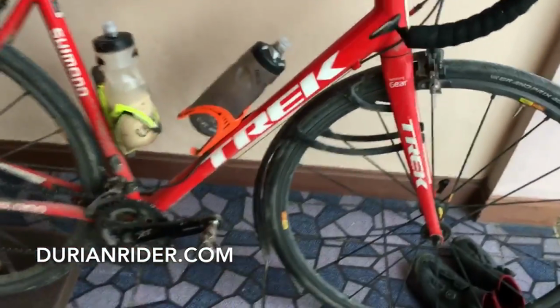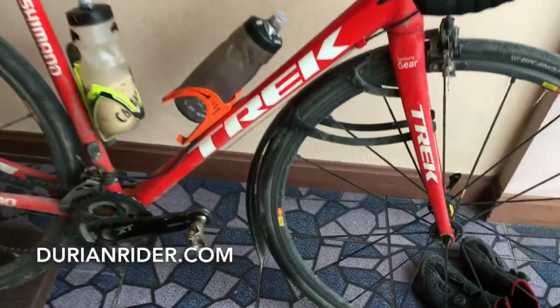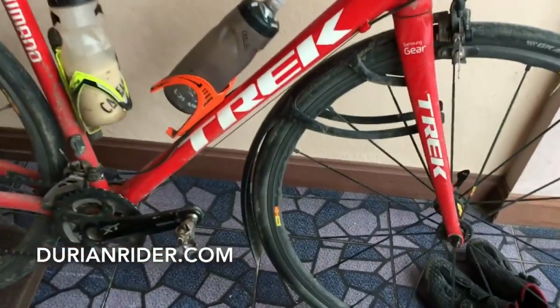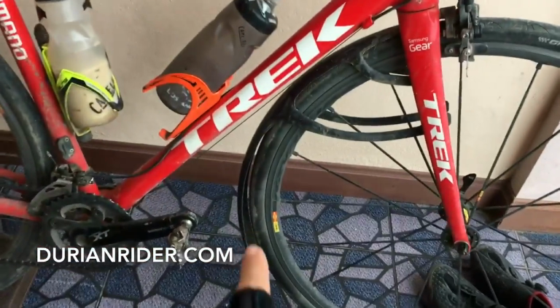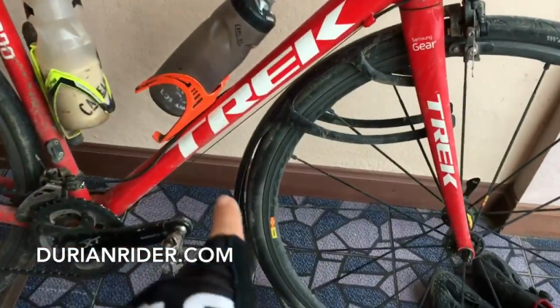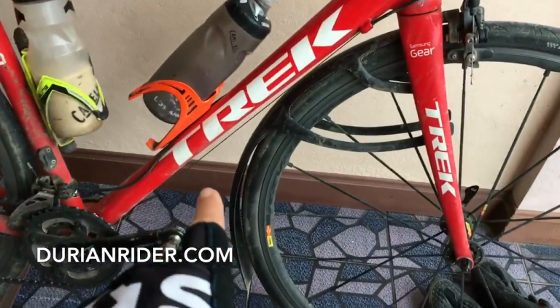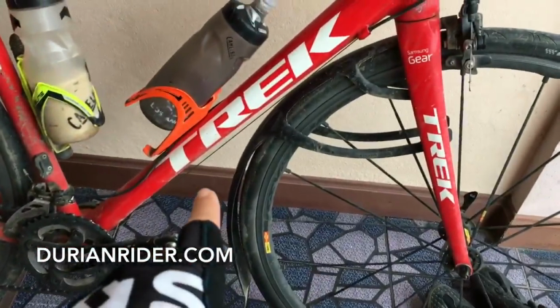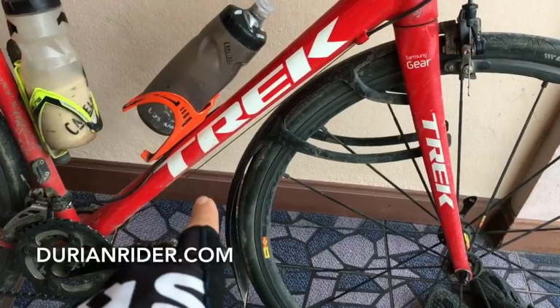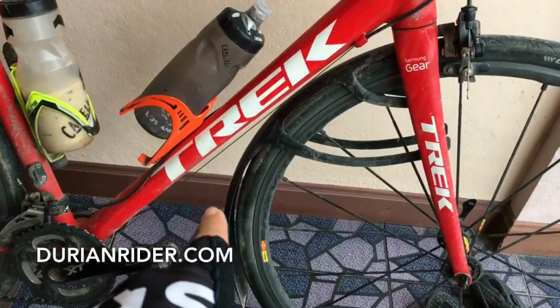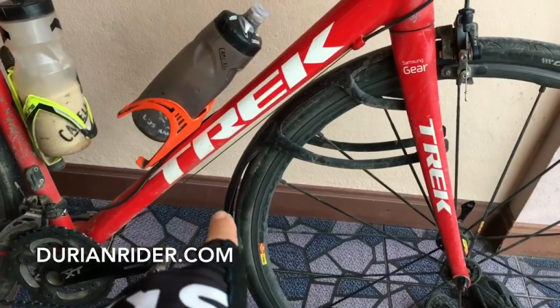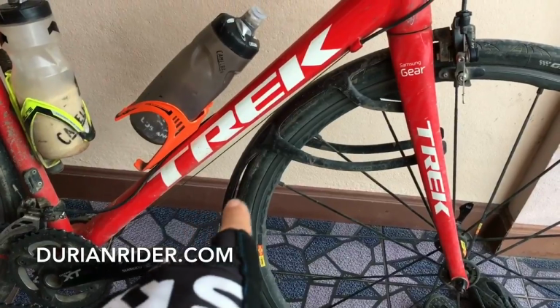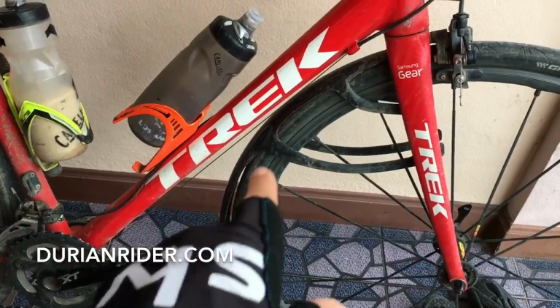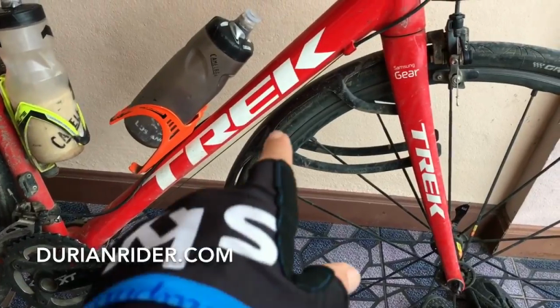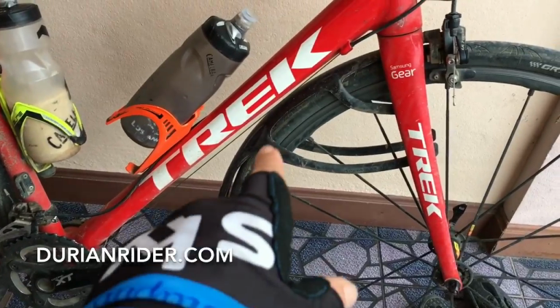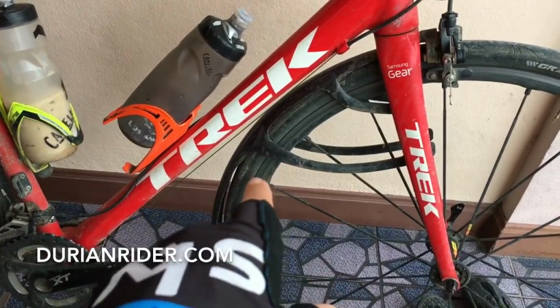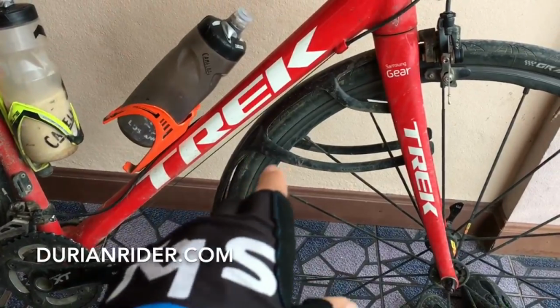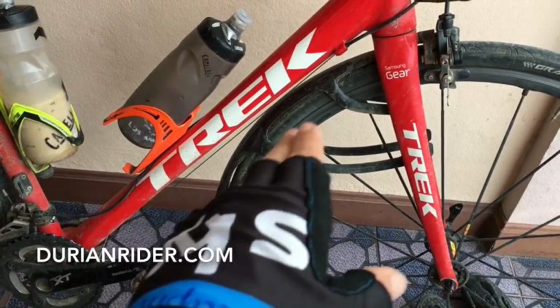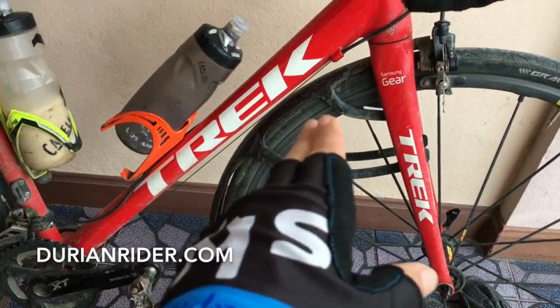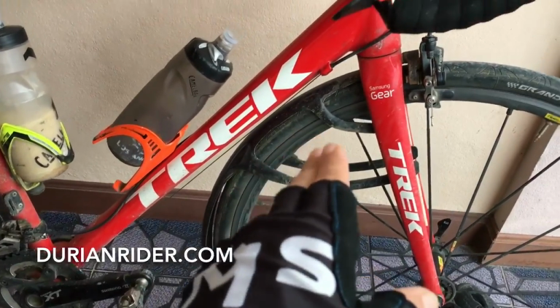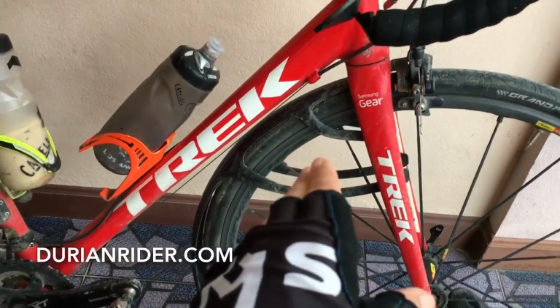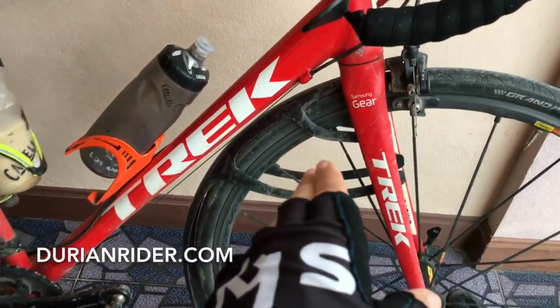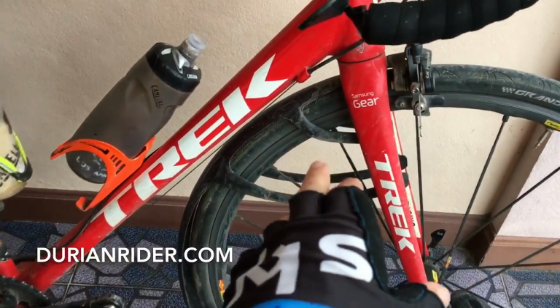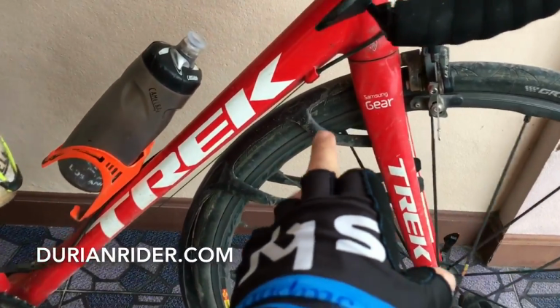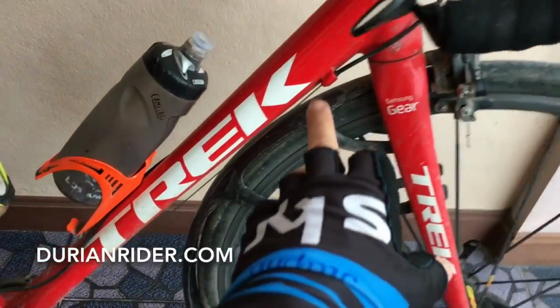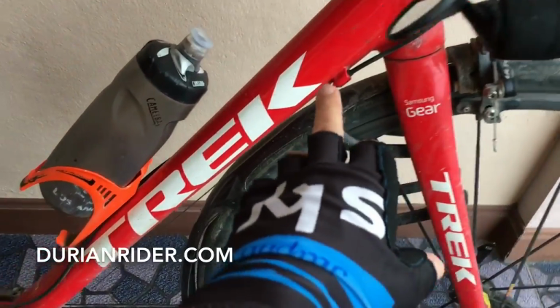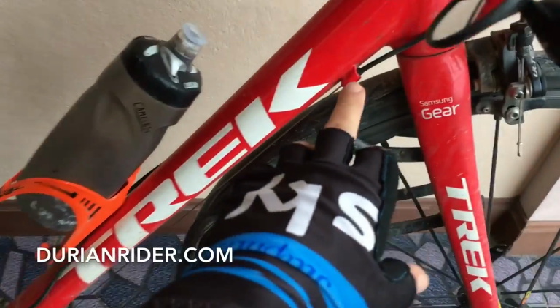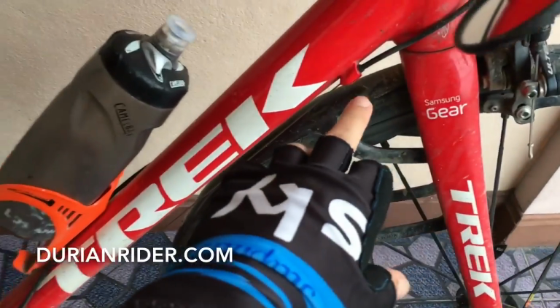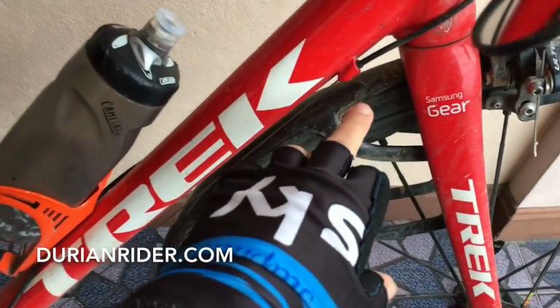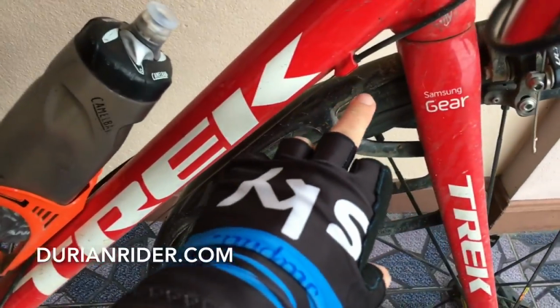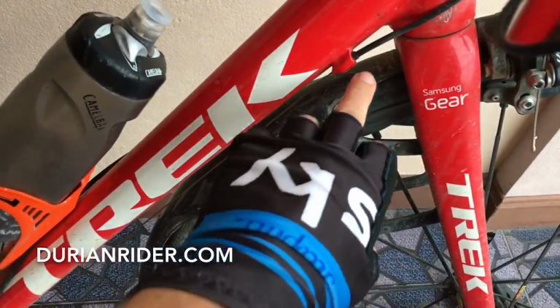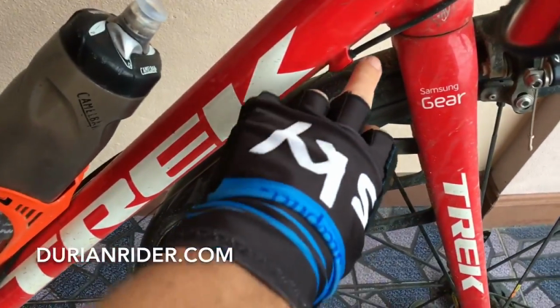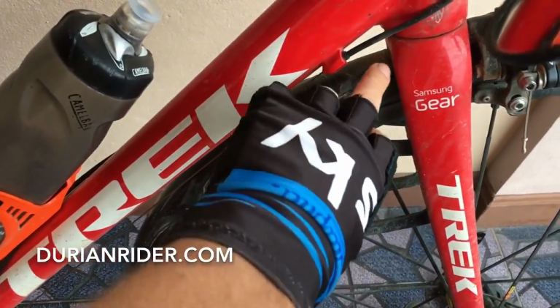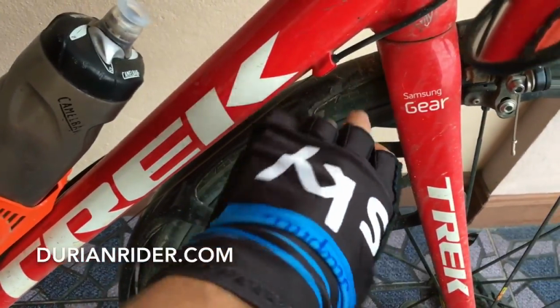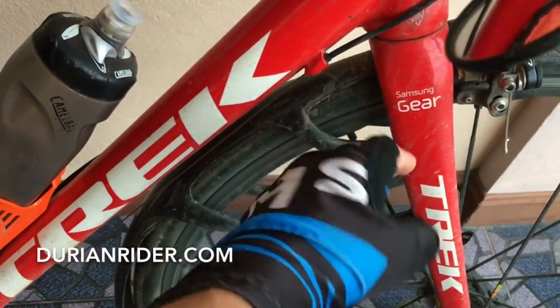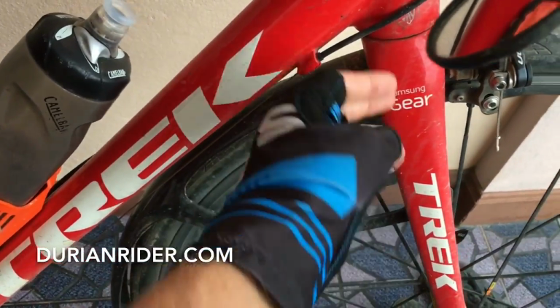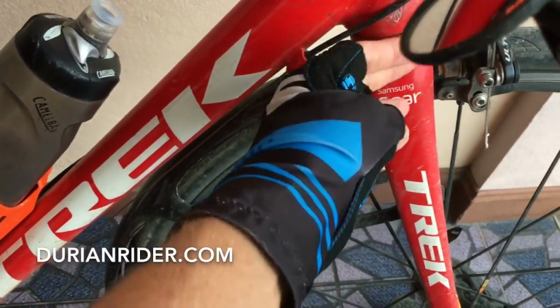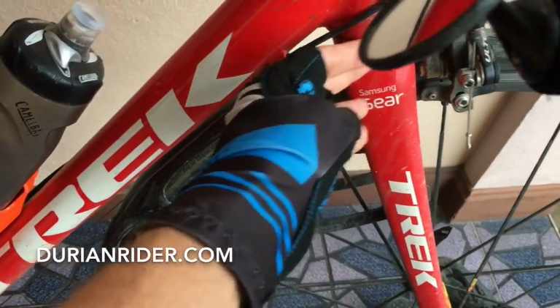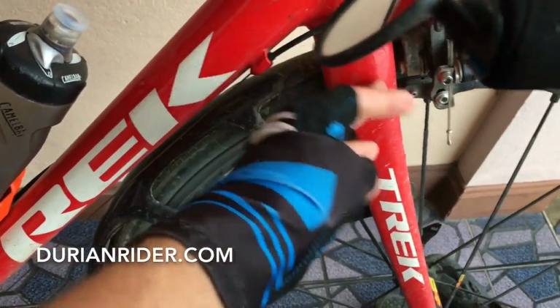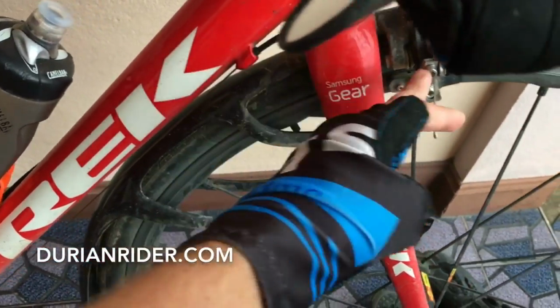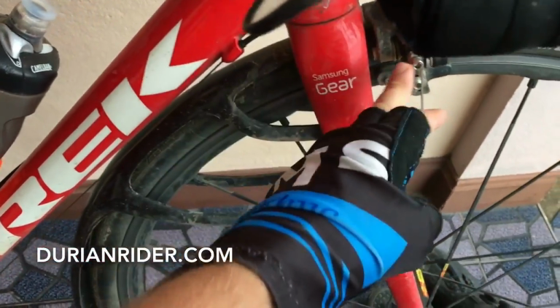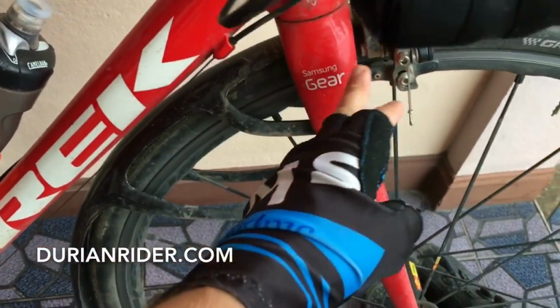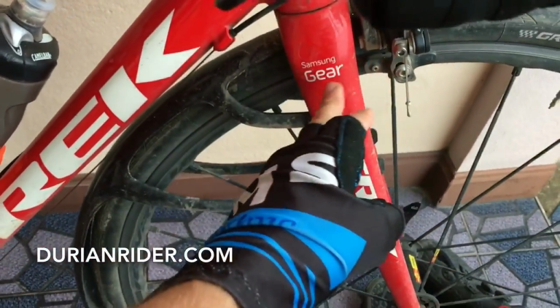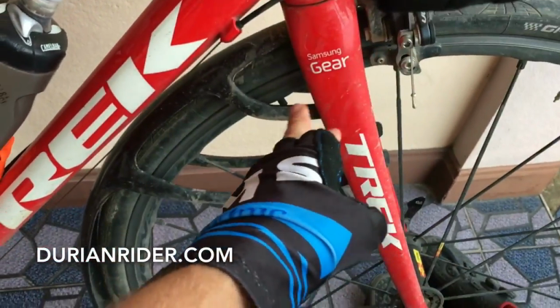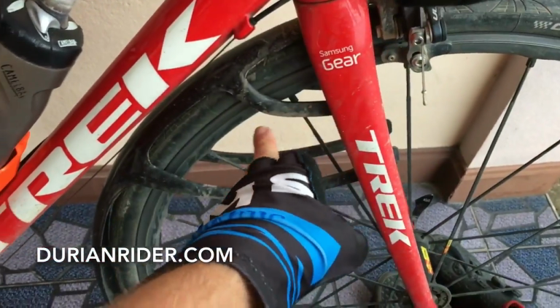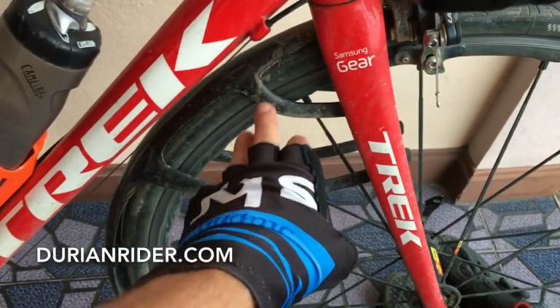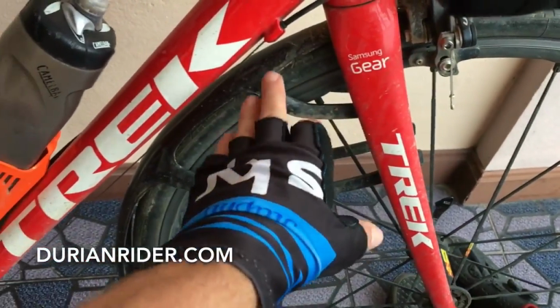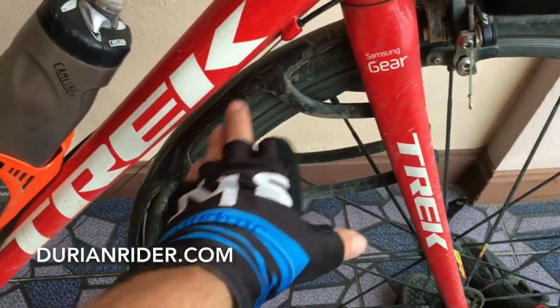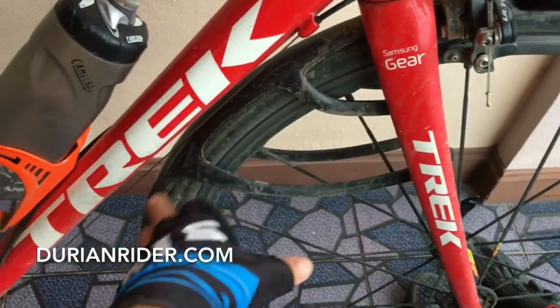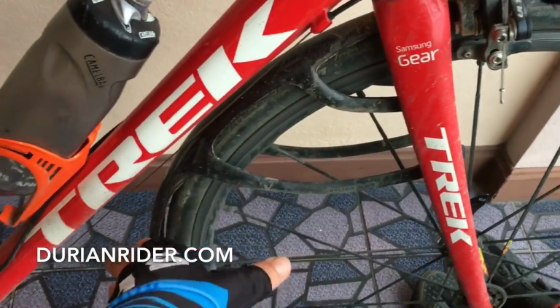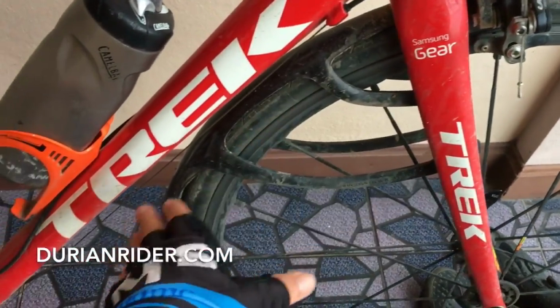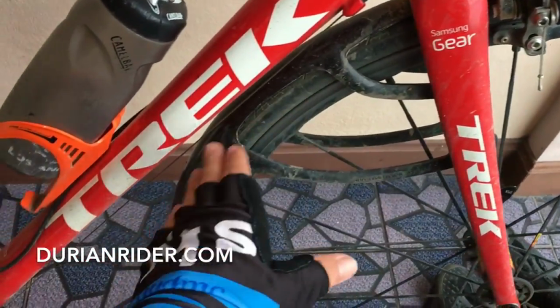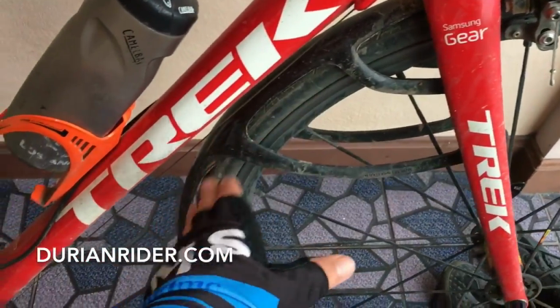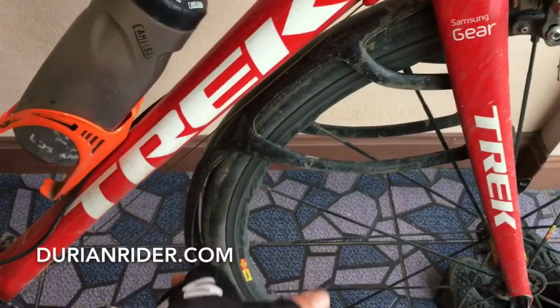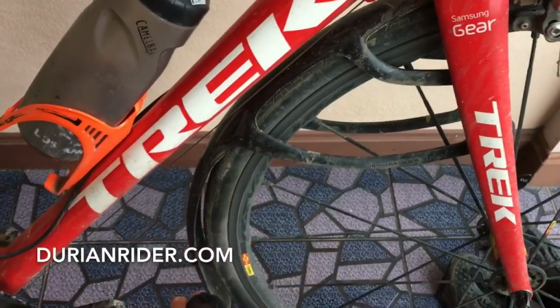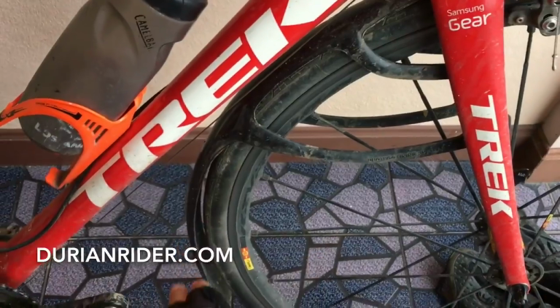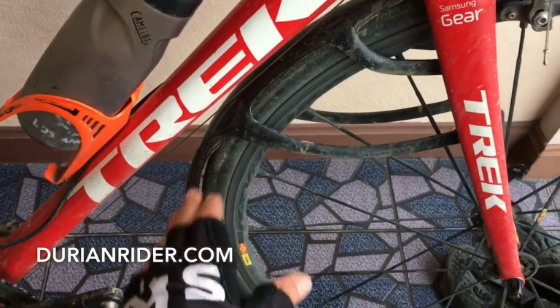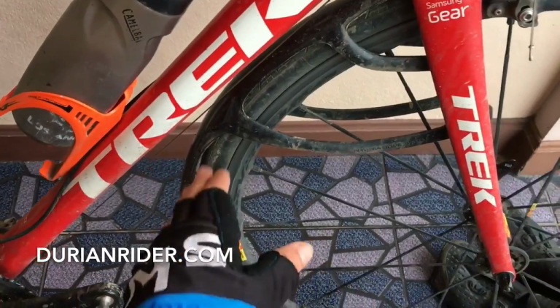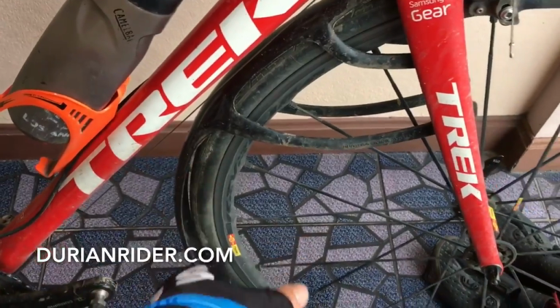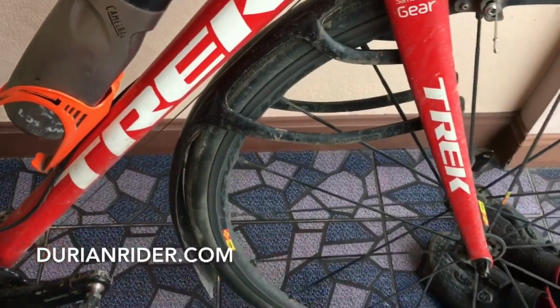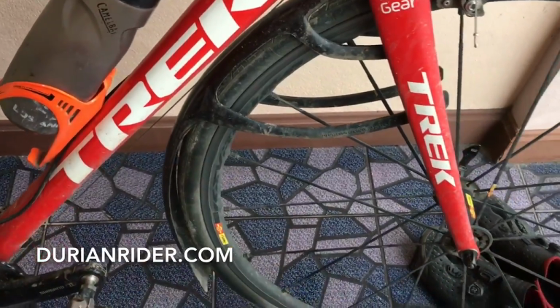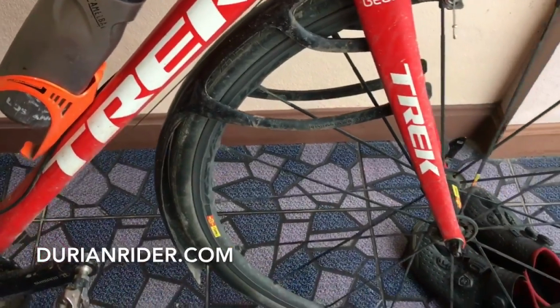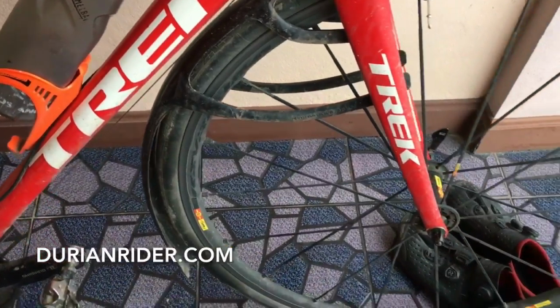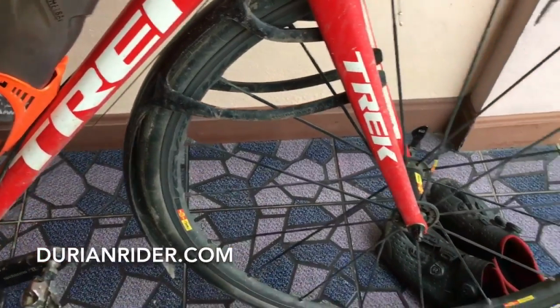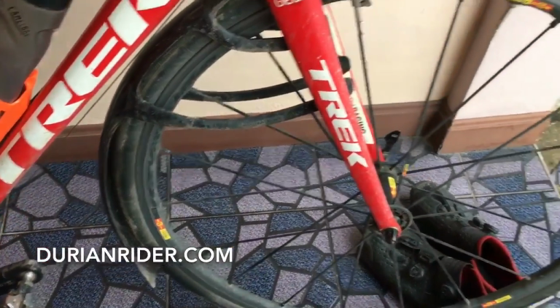We've got the Crud Roadracer Mk3s. I've trimmed those, cut them back because they wouldn't fit through the fork, so you've got plenty of coverage there.